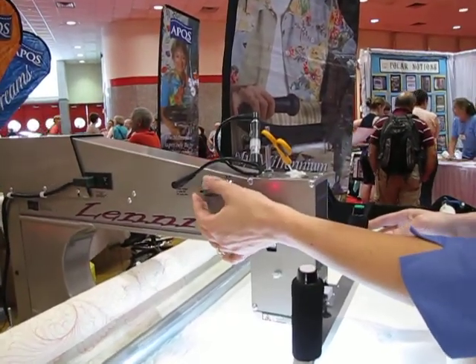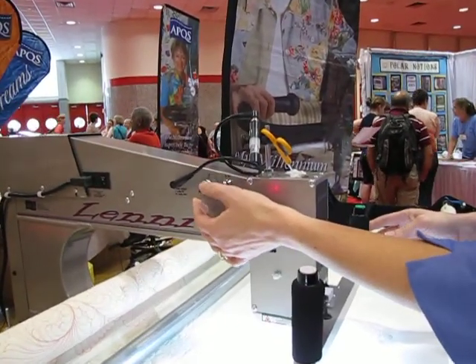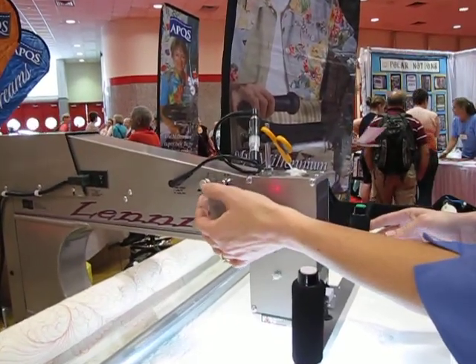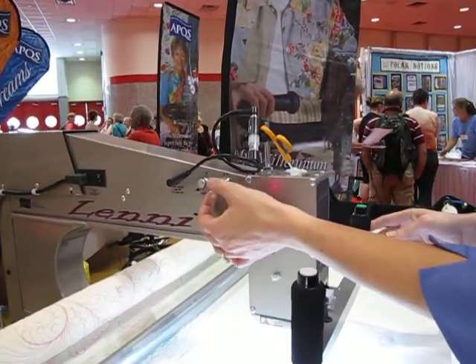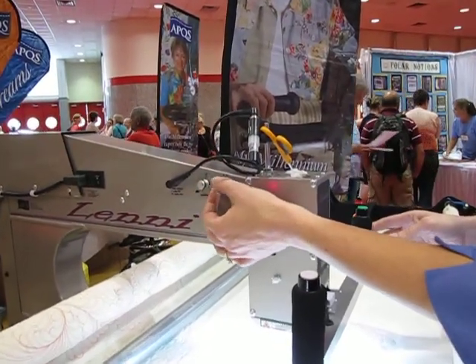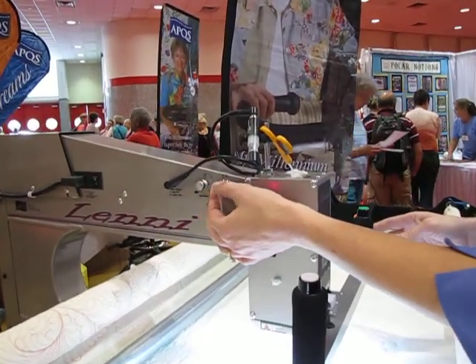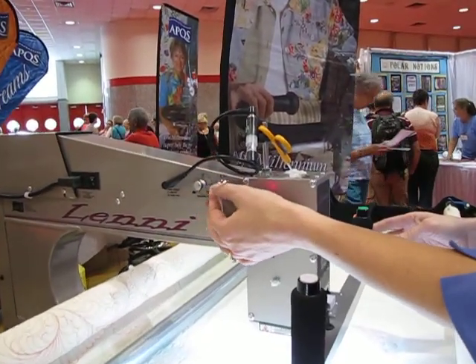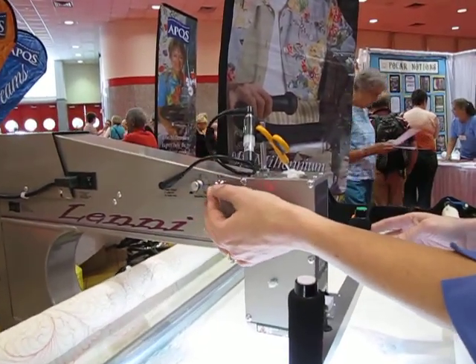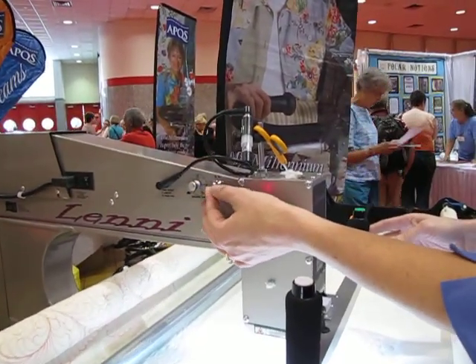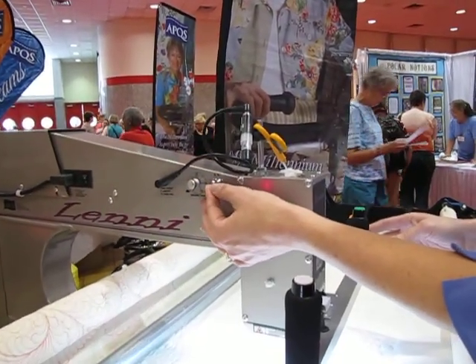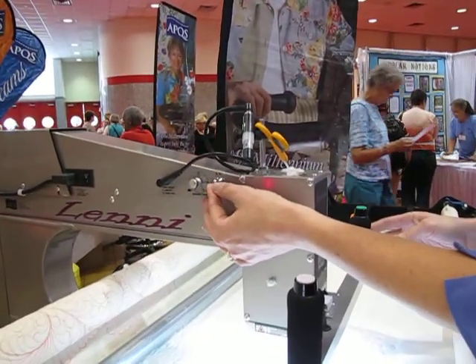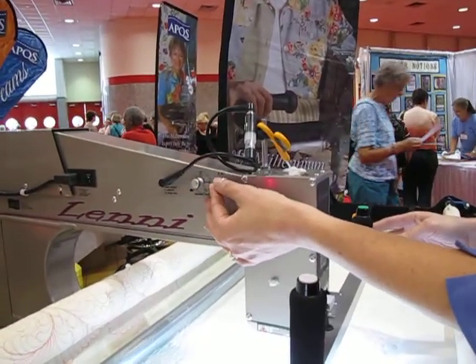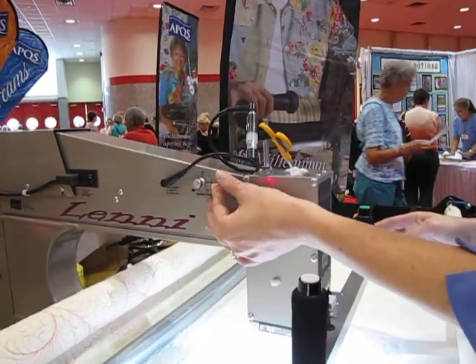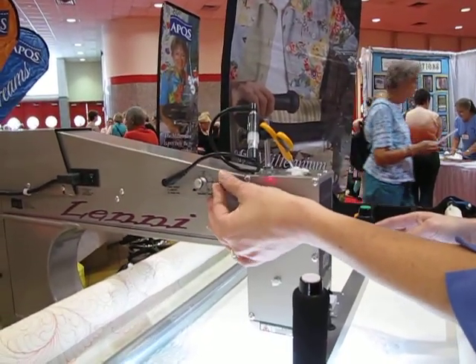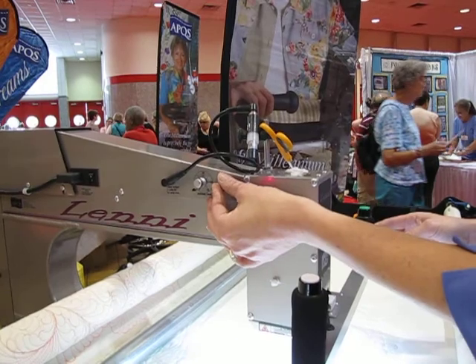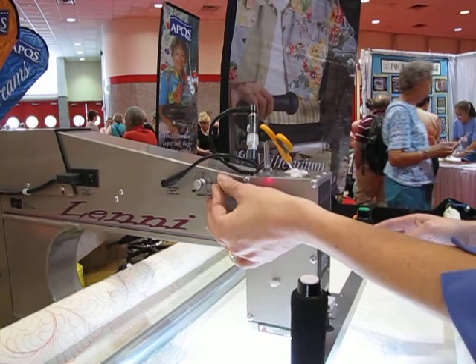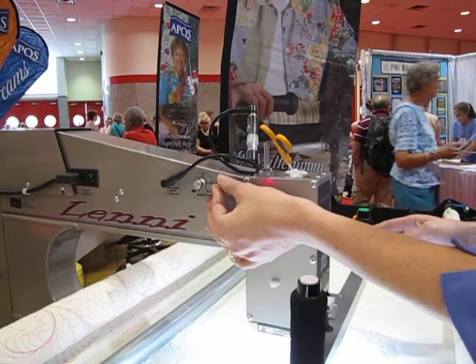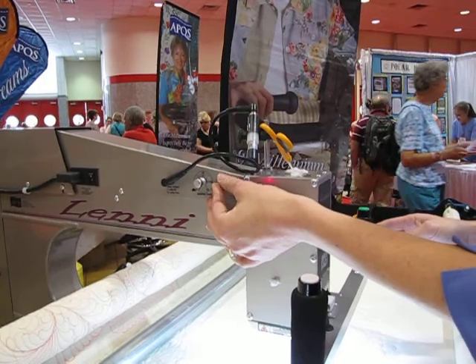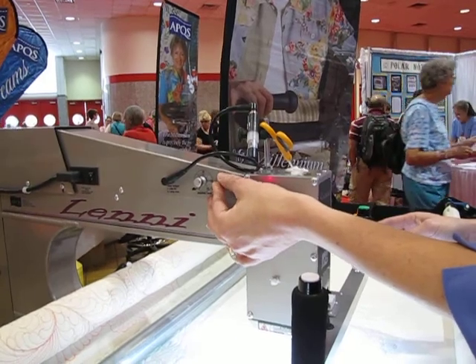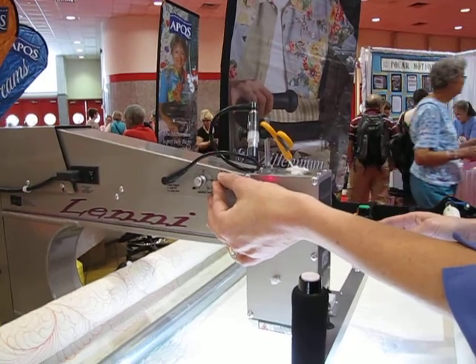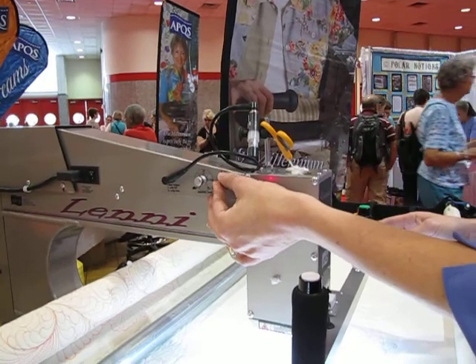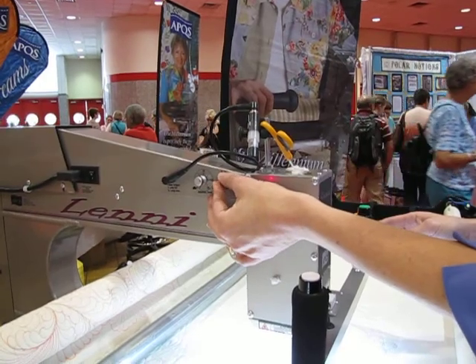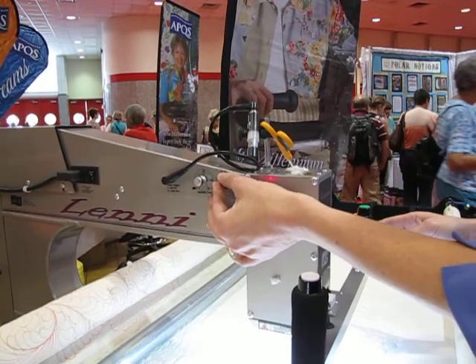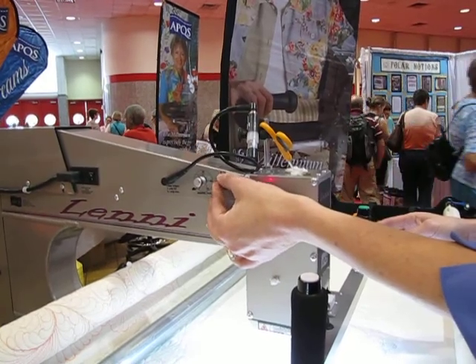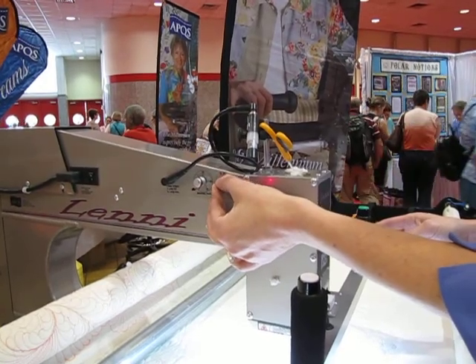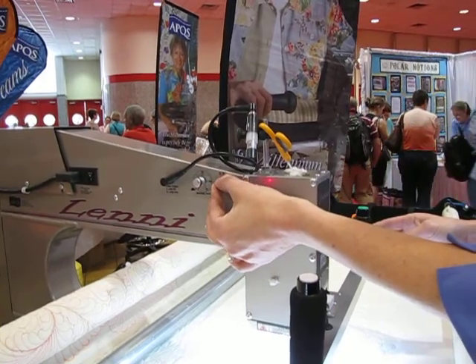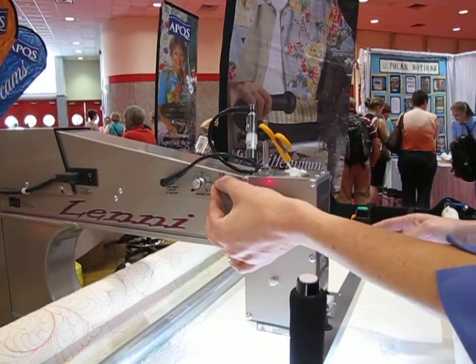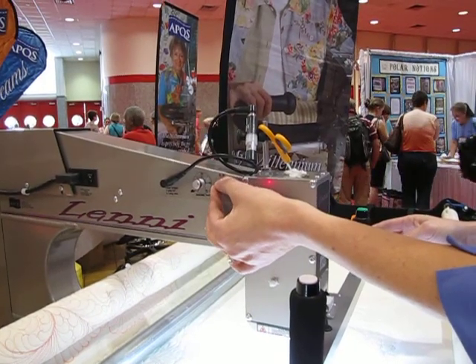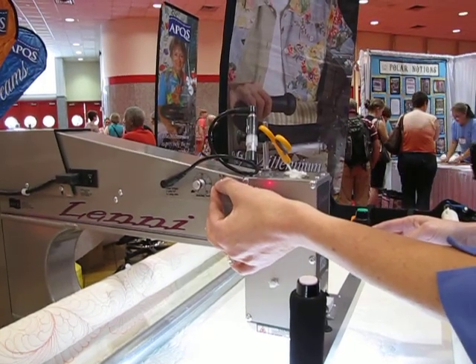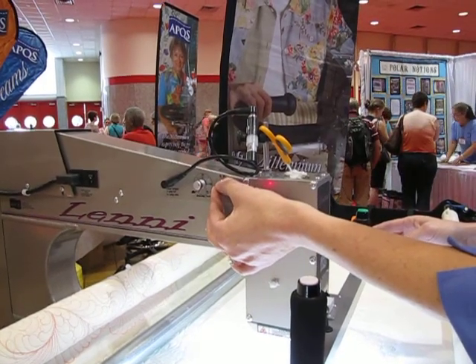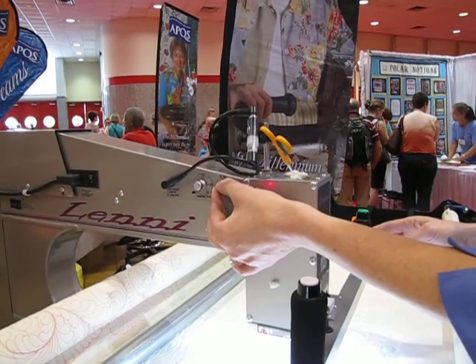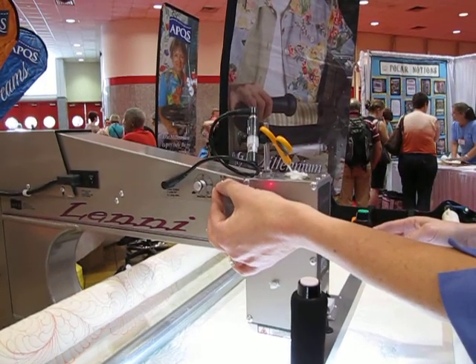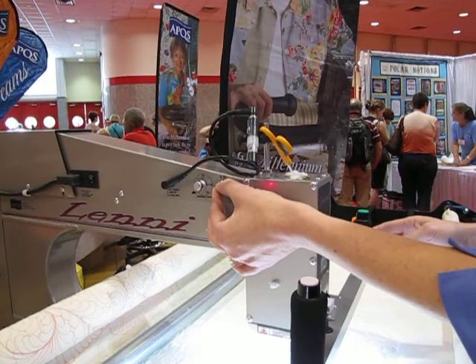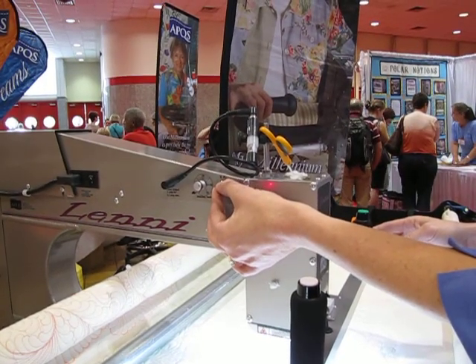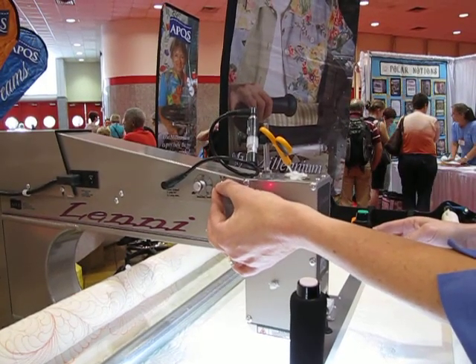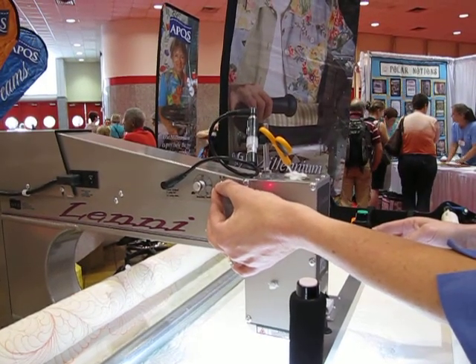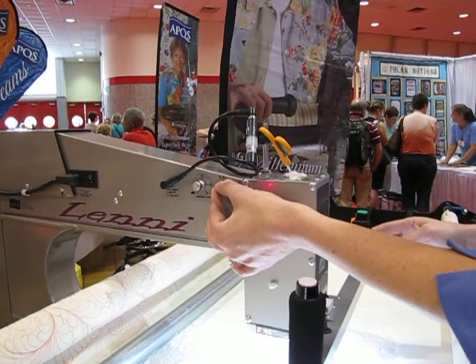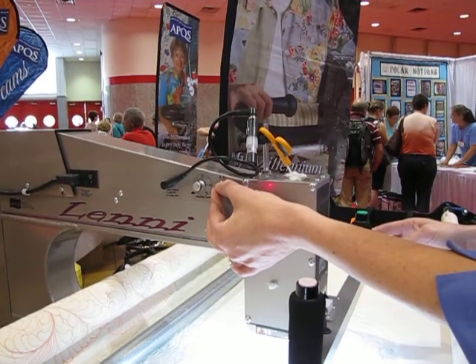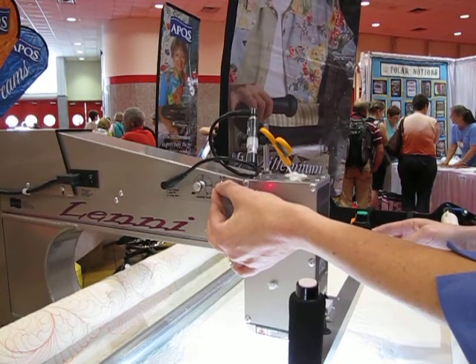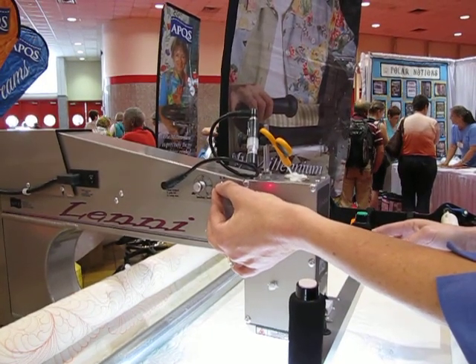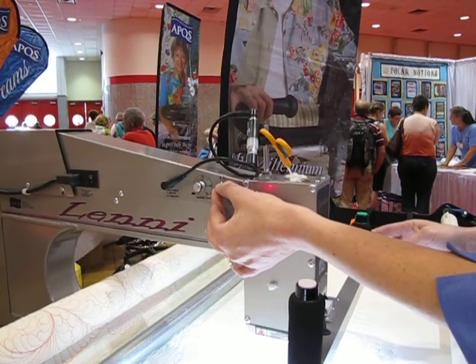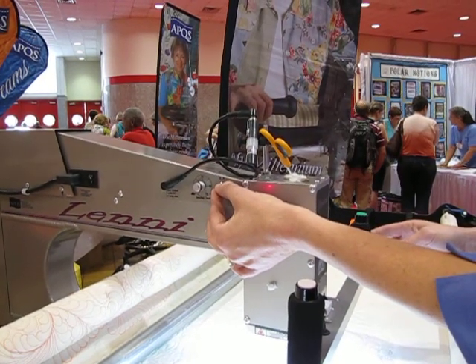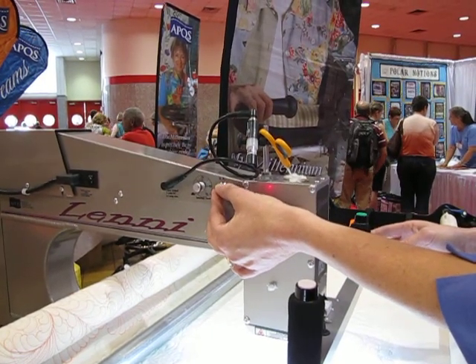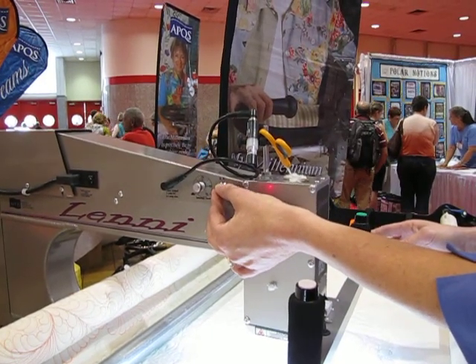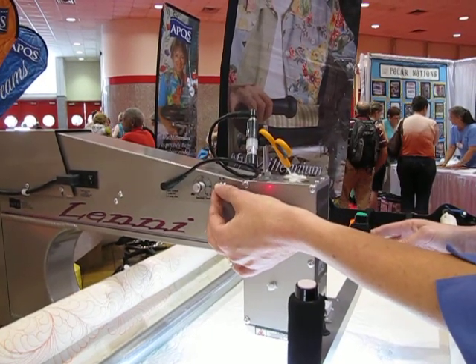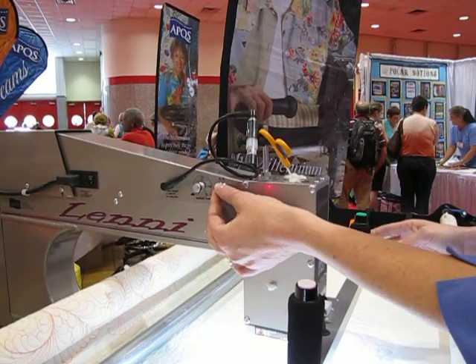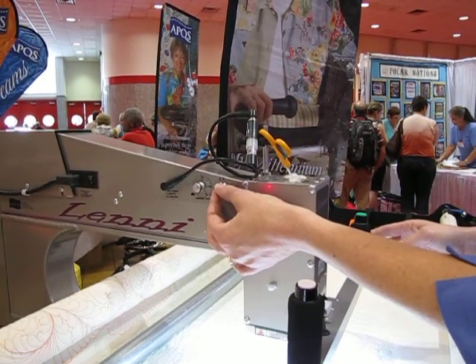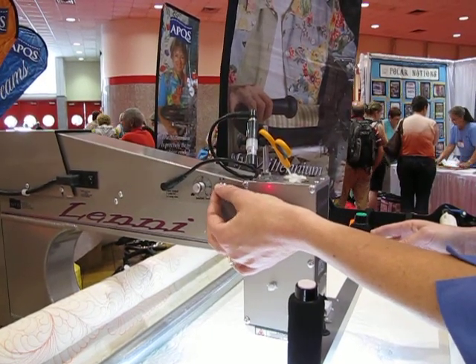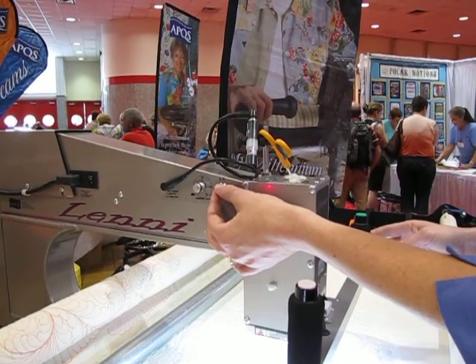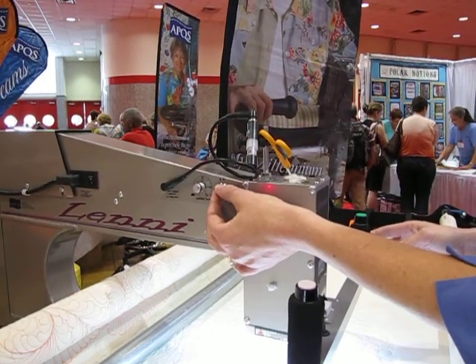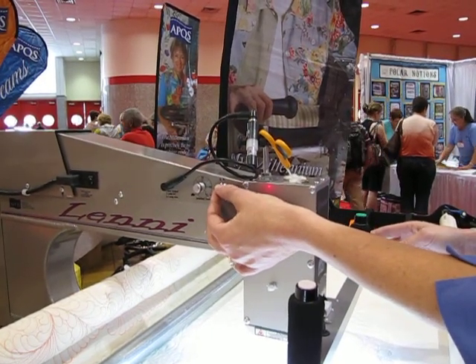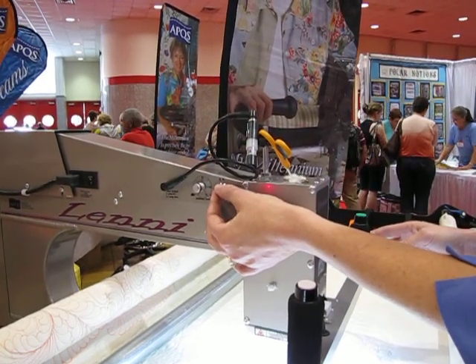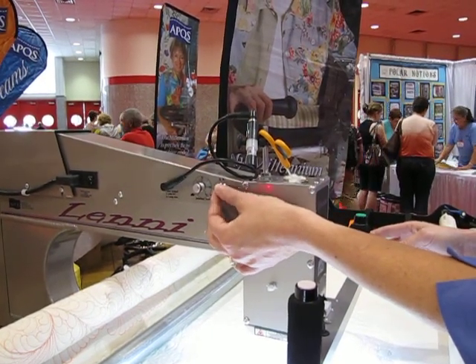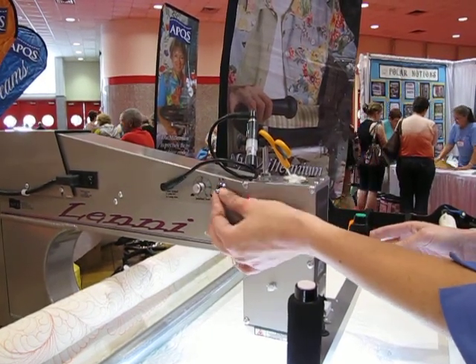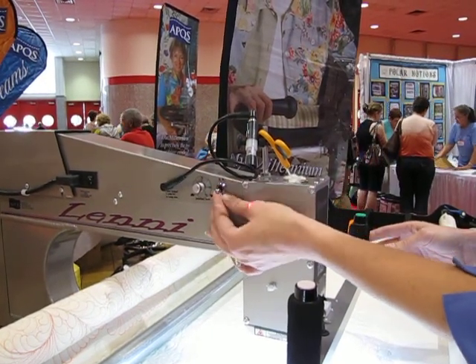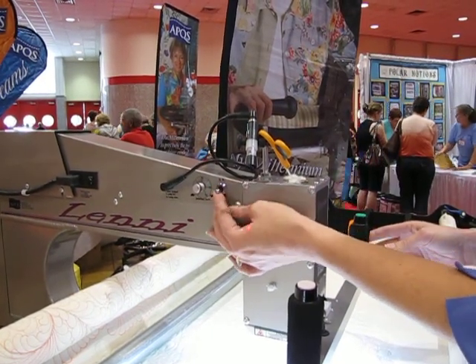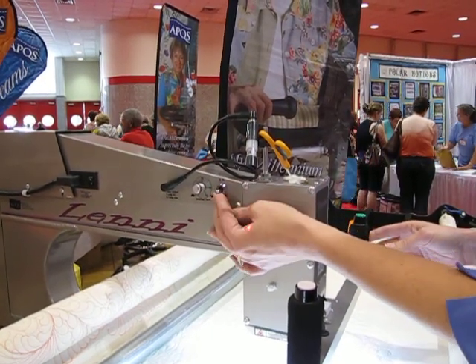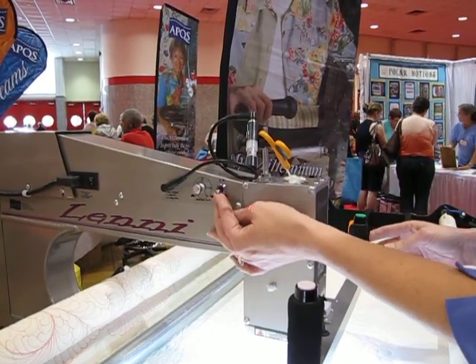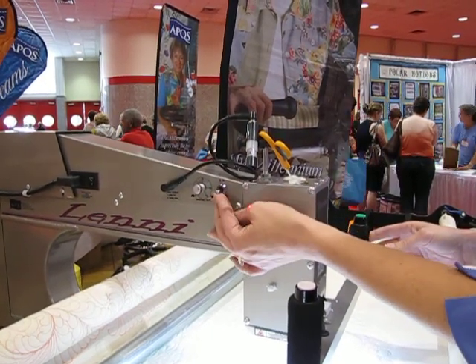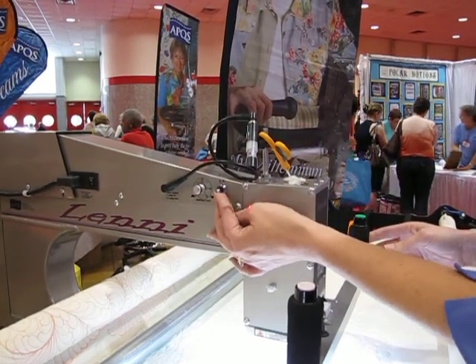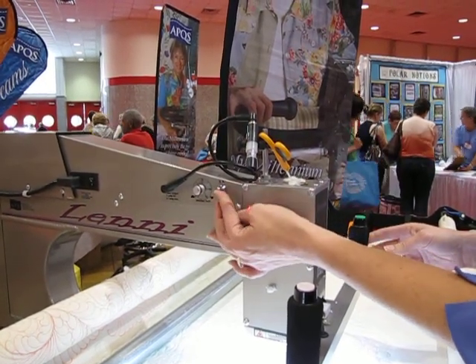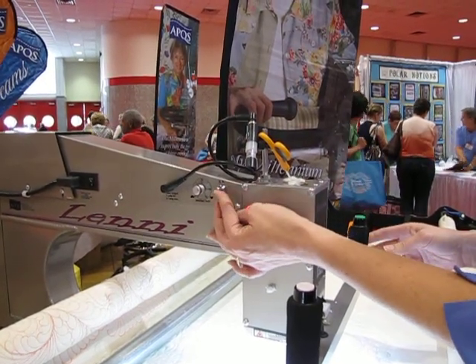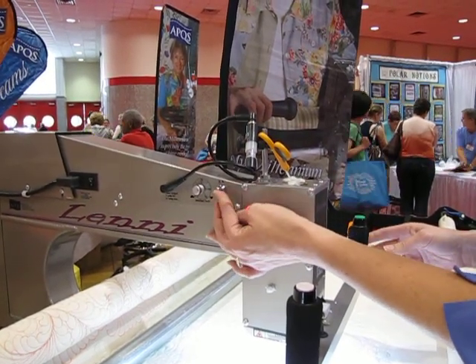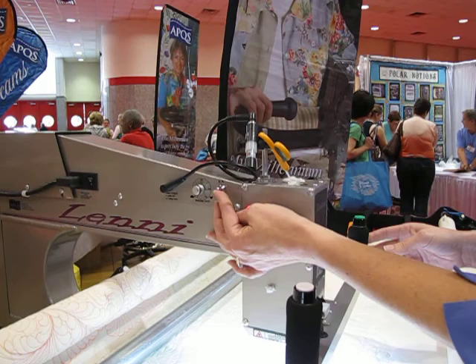If I don't want to be in stitch regulation I can just turn it back off and be in manual mode, but for right now we're going to be in stitch regulation.